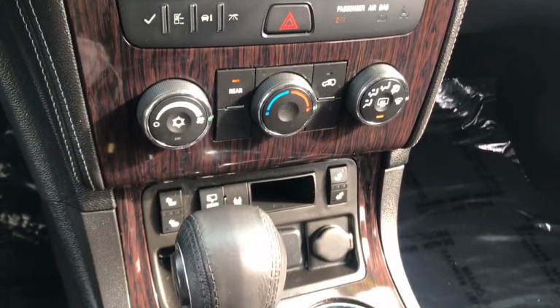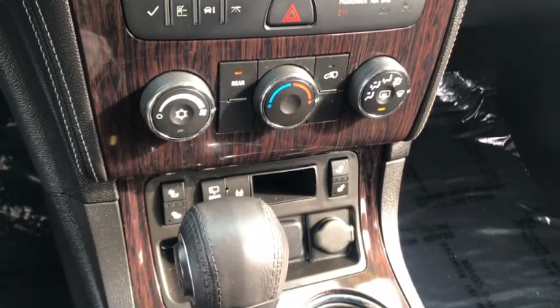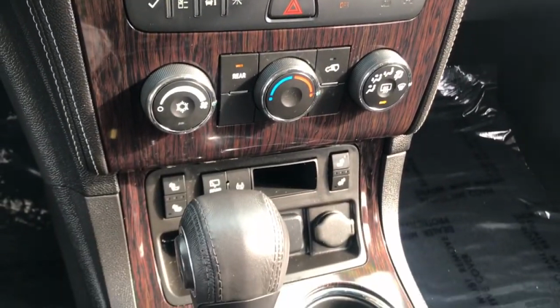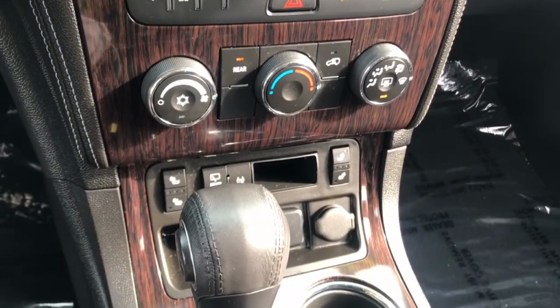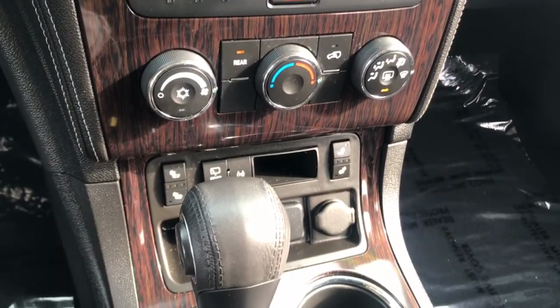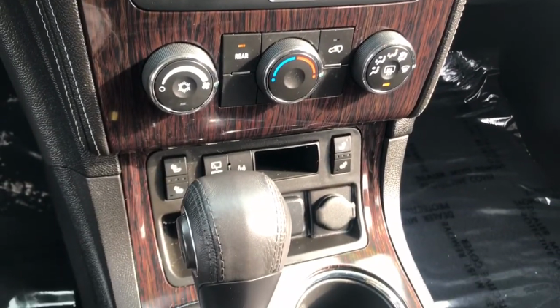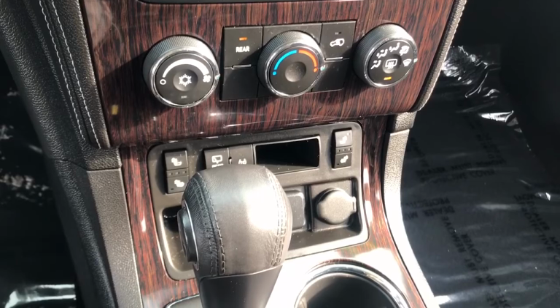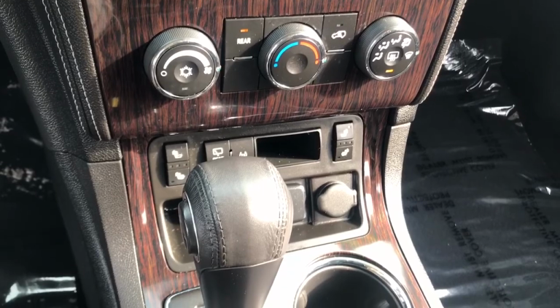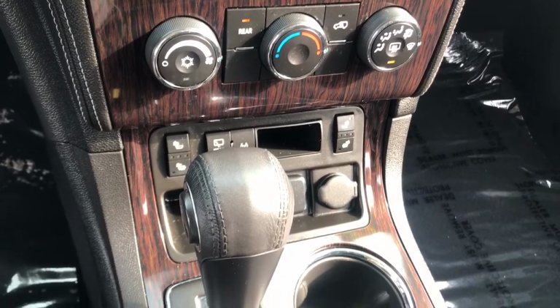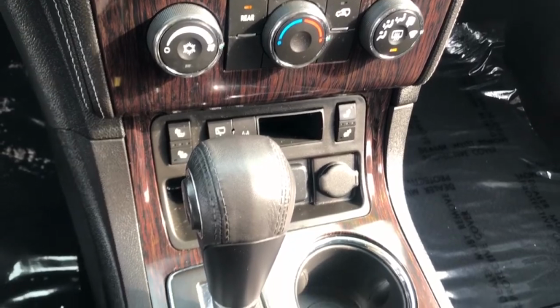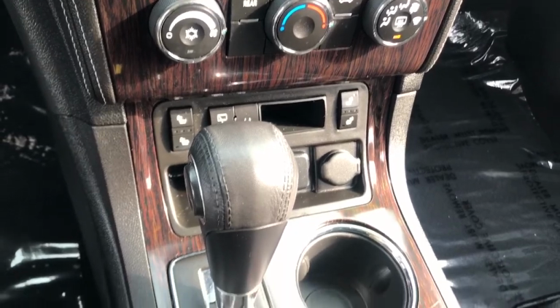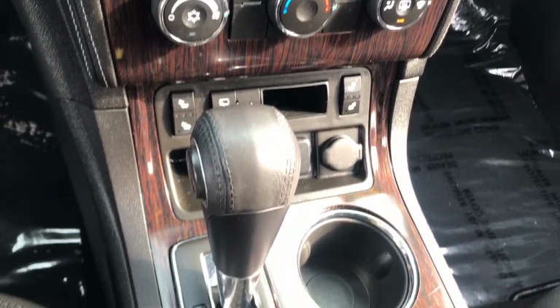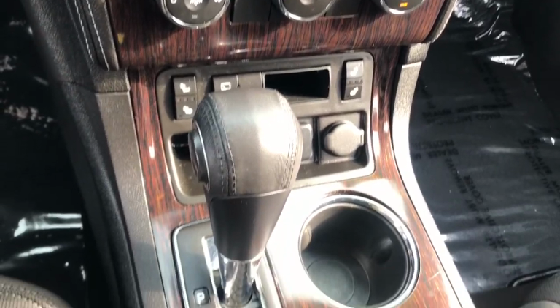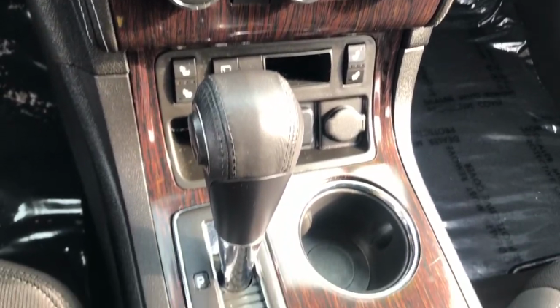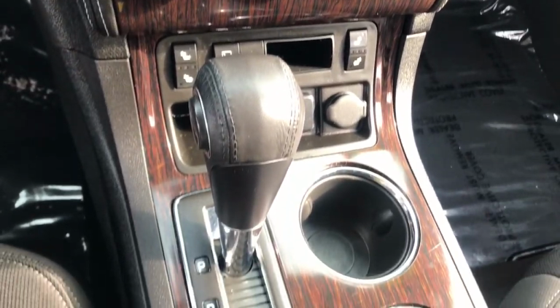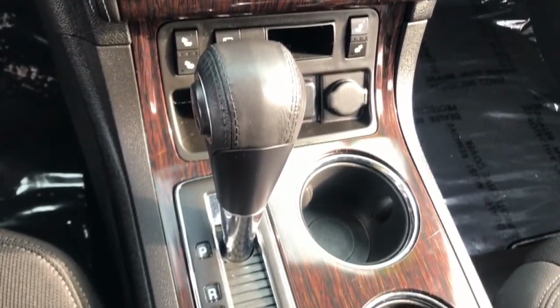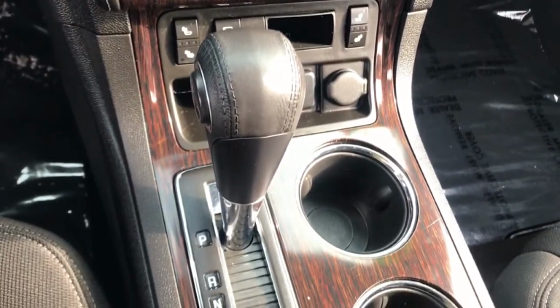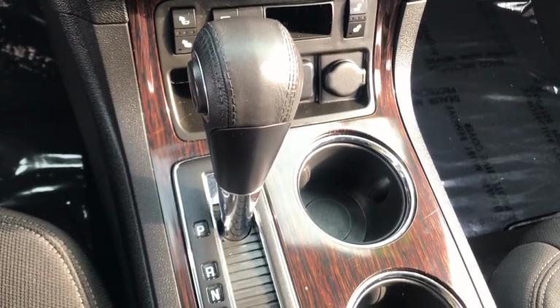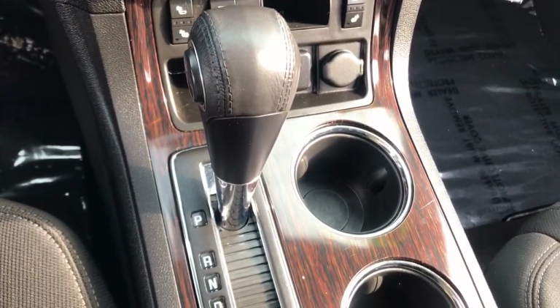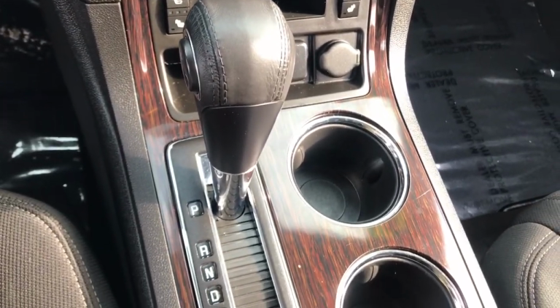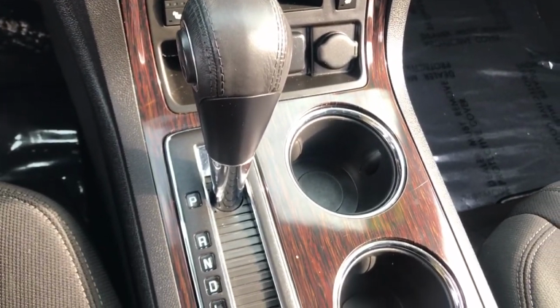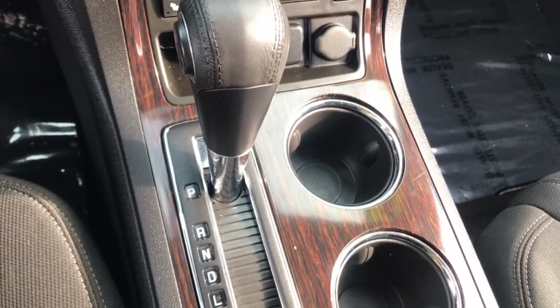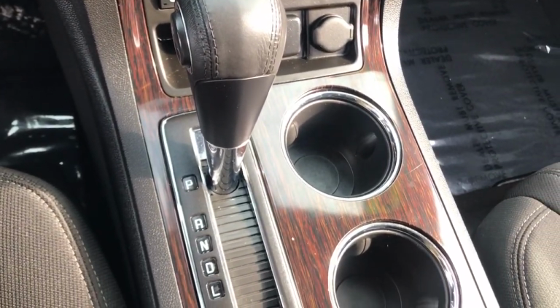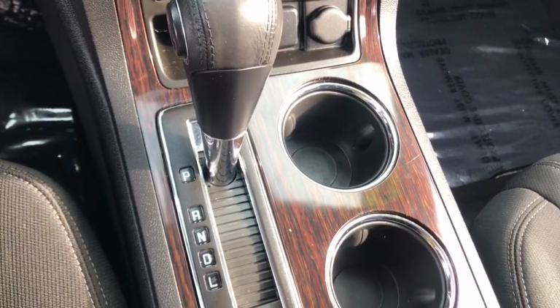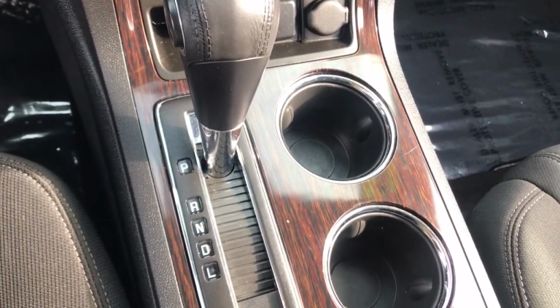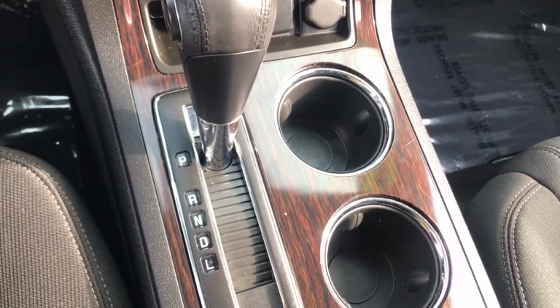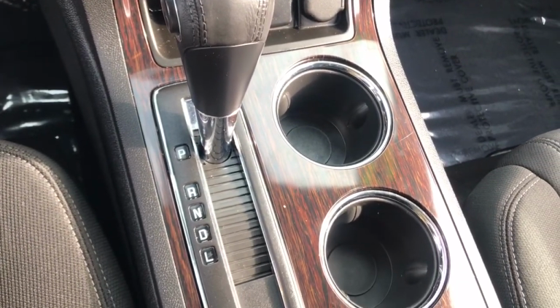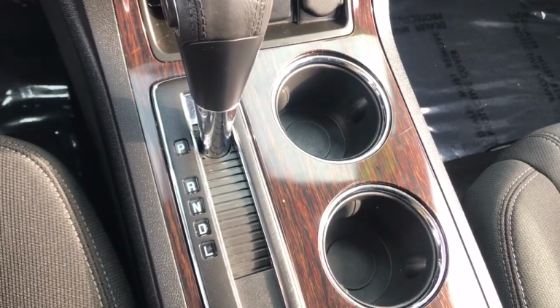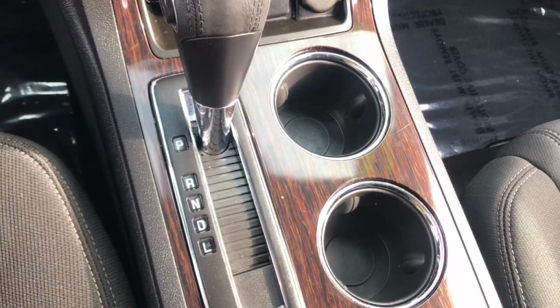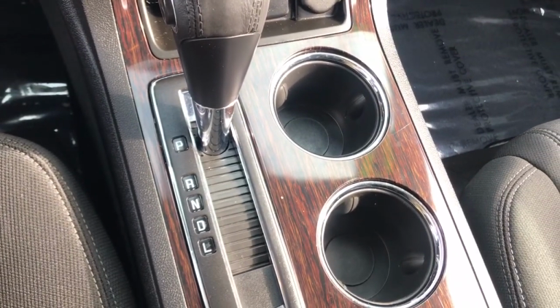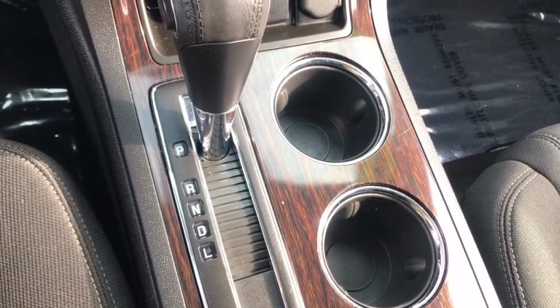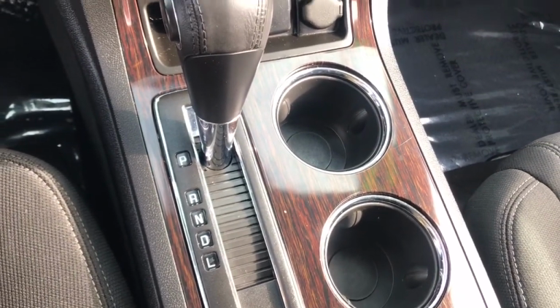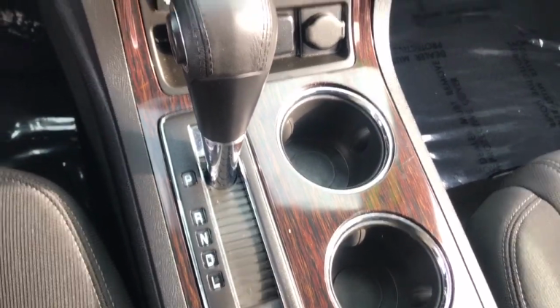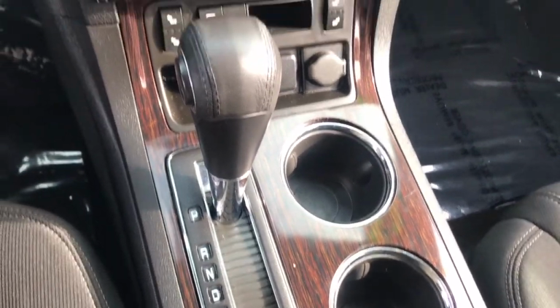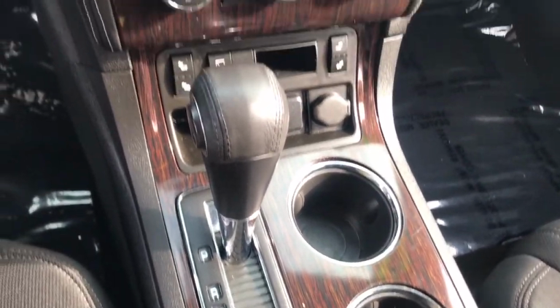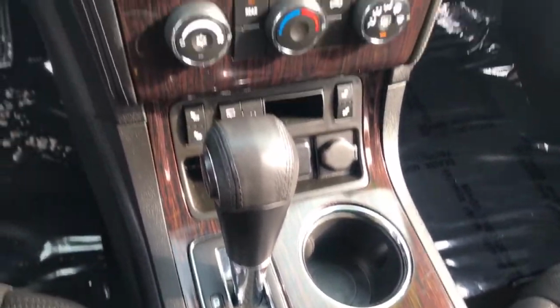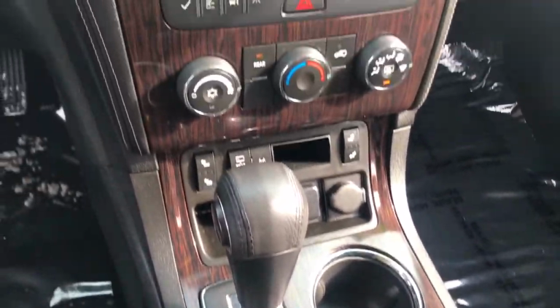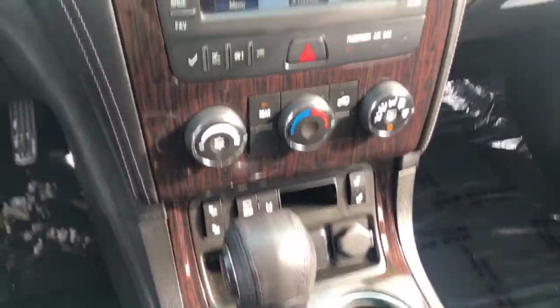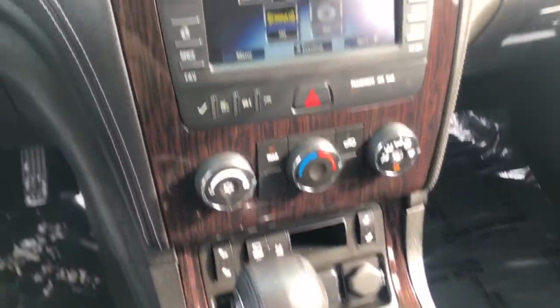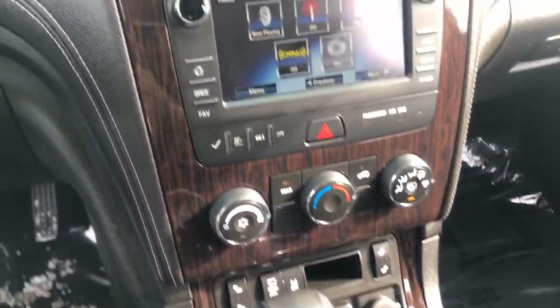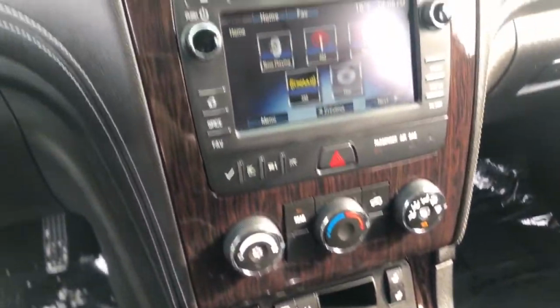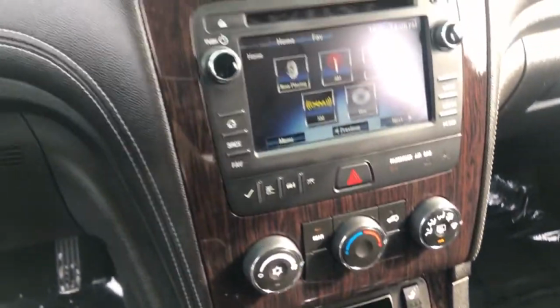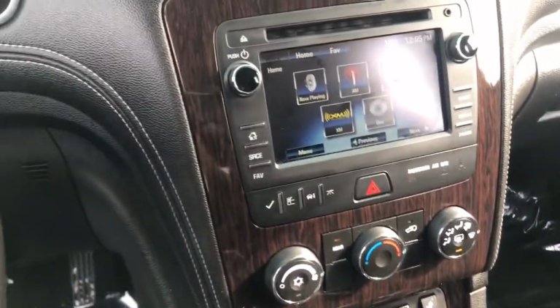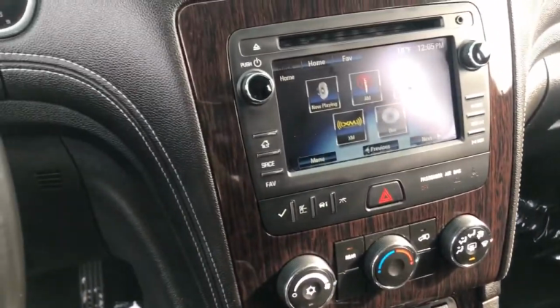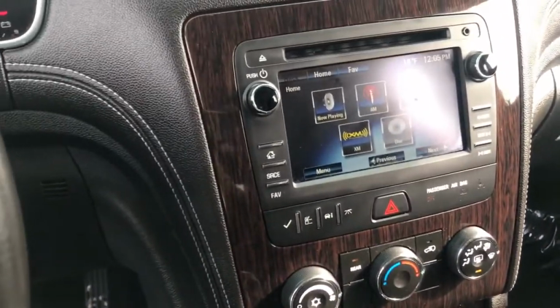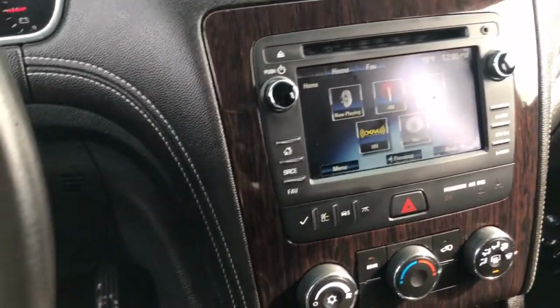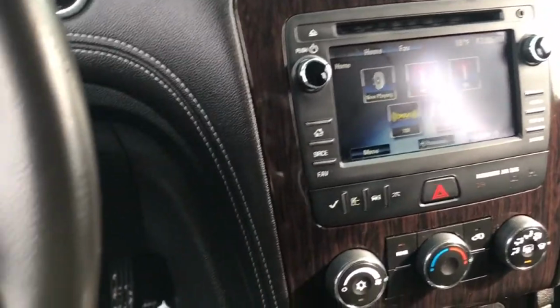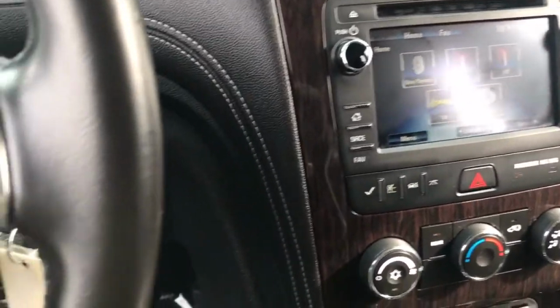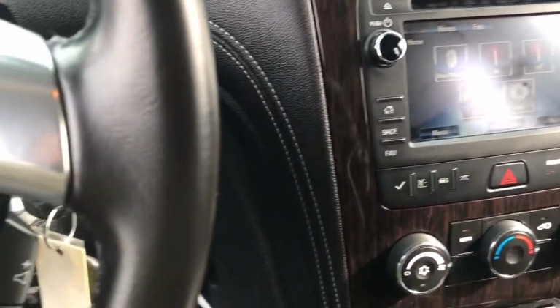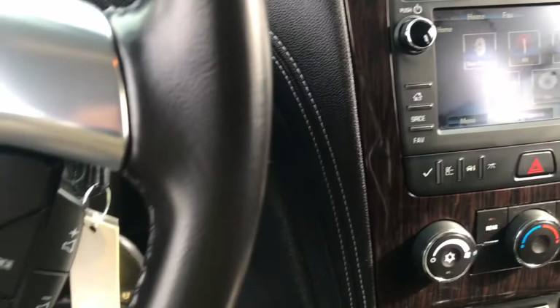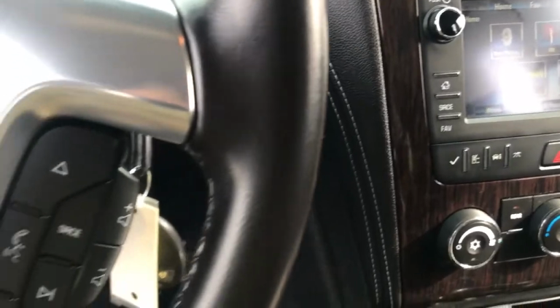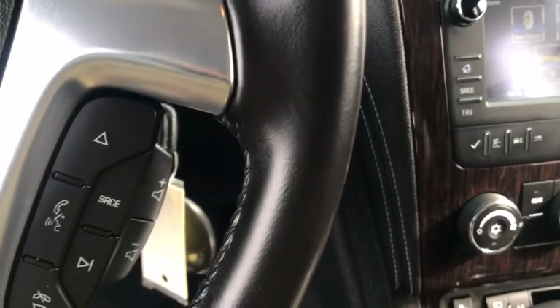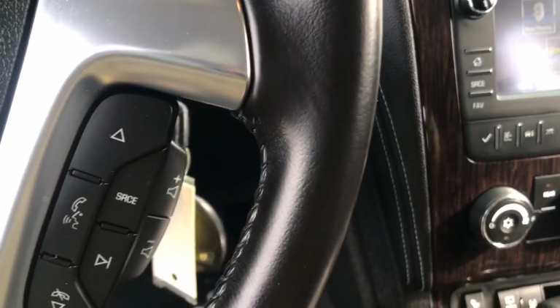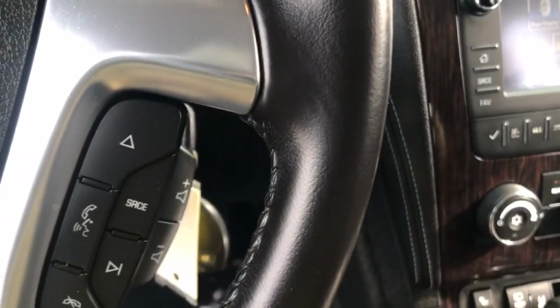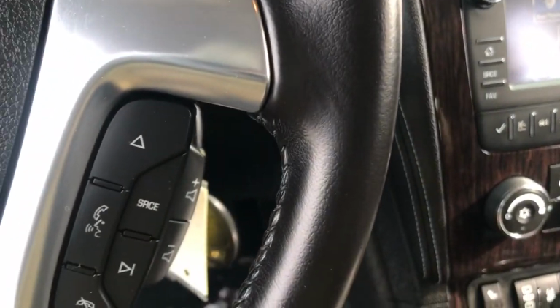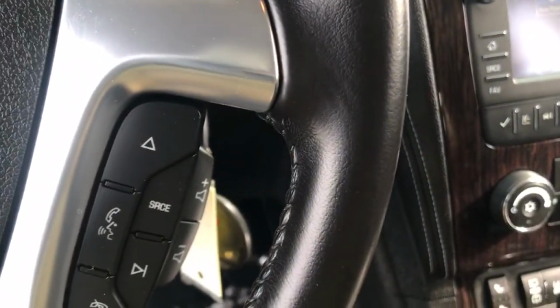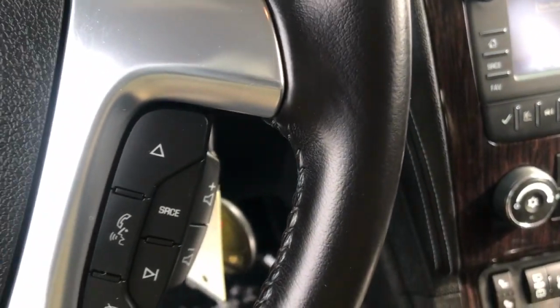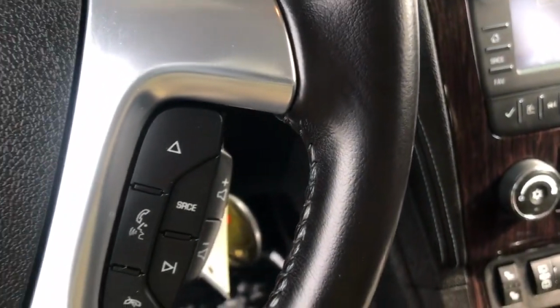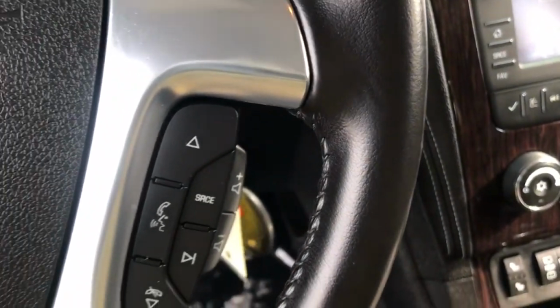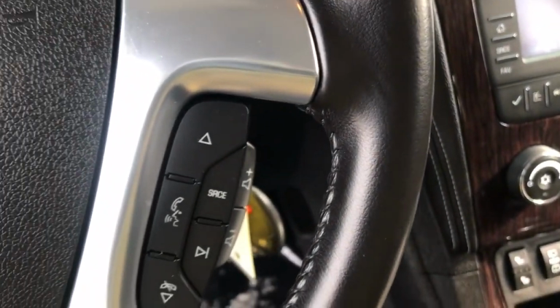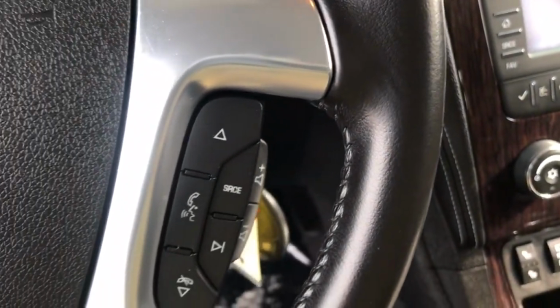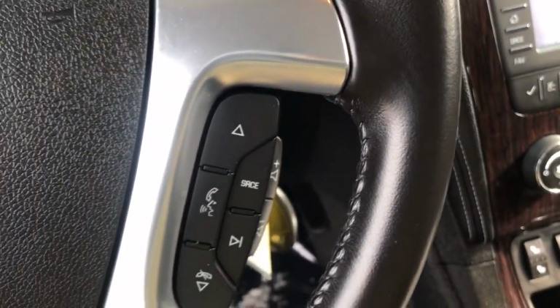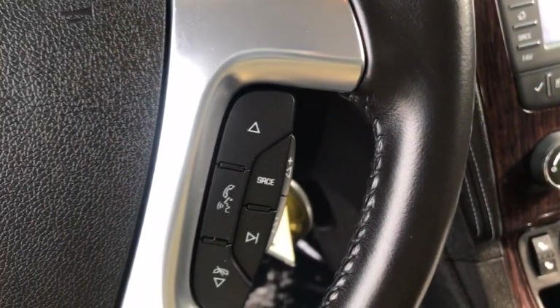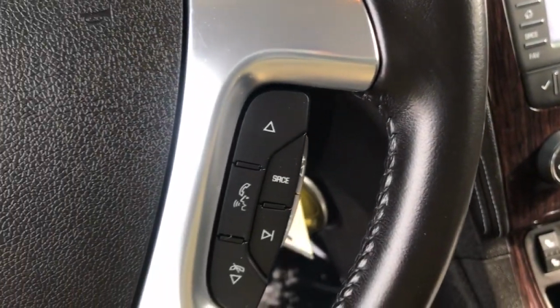Third row seat, power driver seat, Bluetooth connection. Maximize comfort, minimize stress — drive the Traverse.